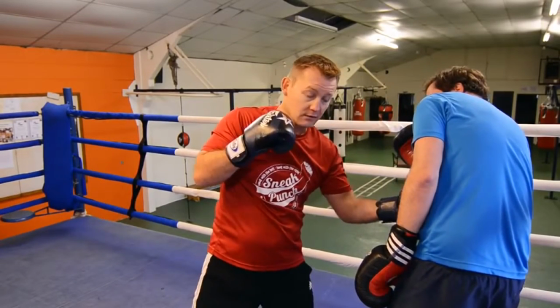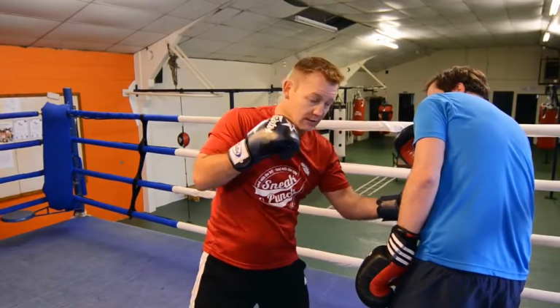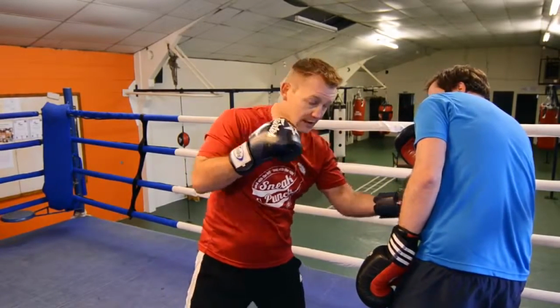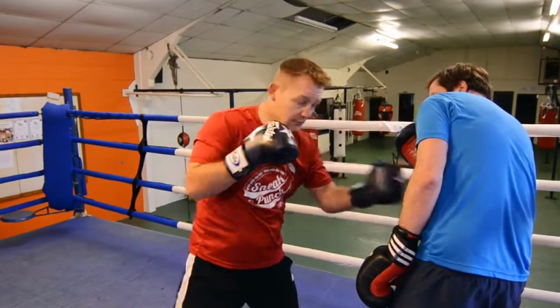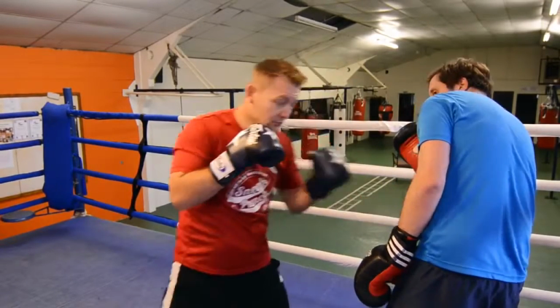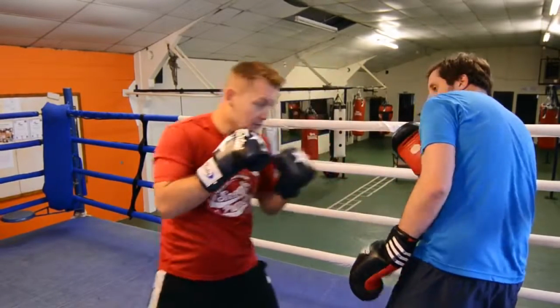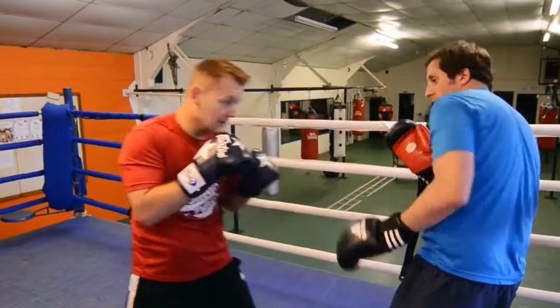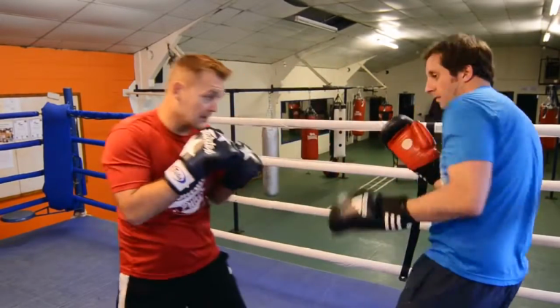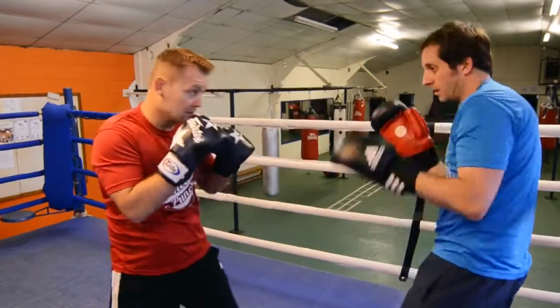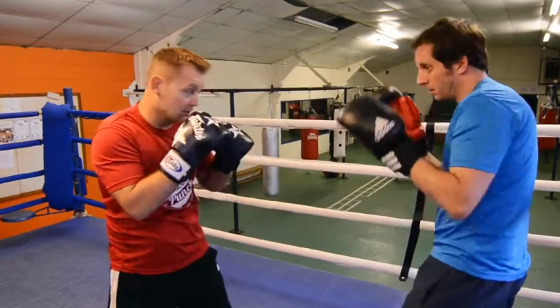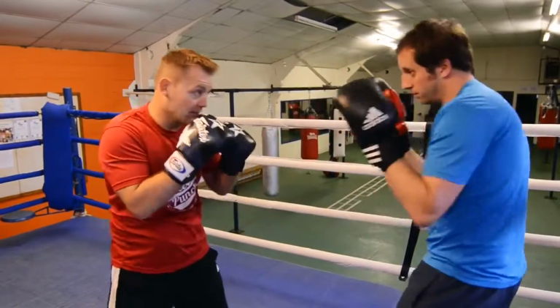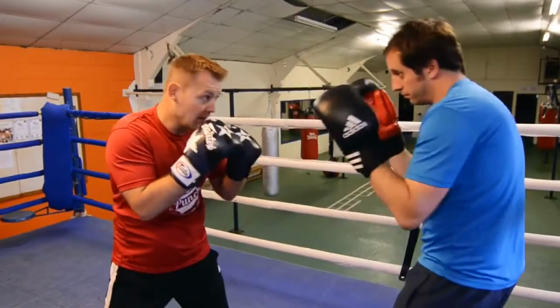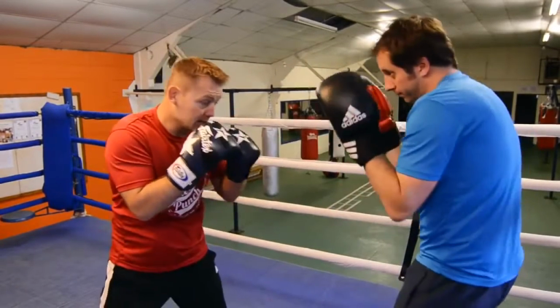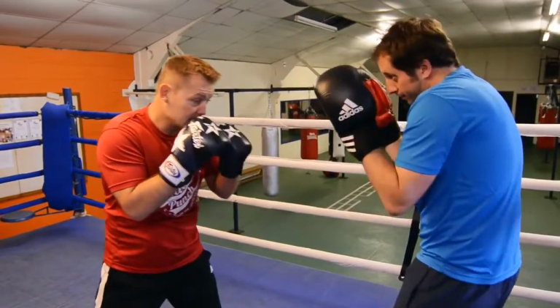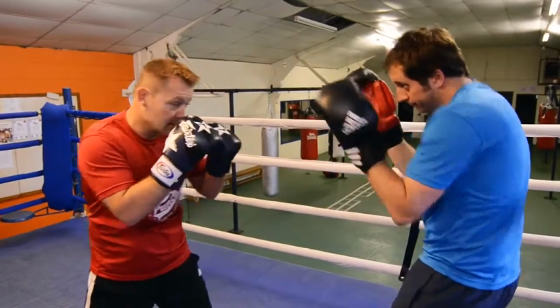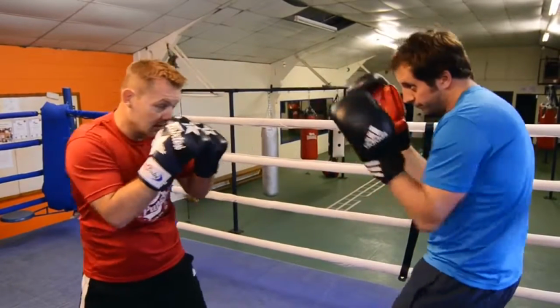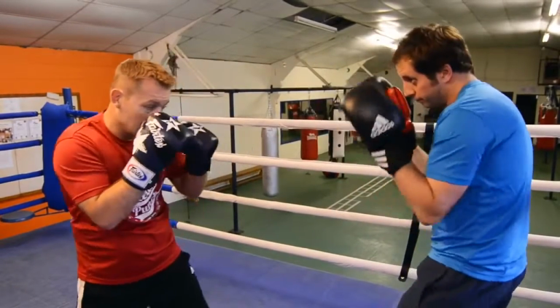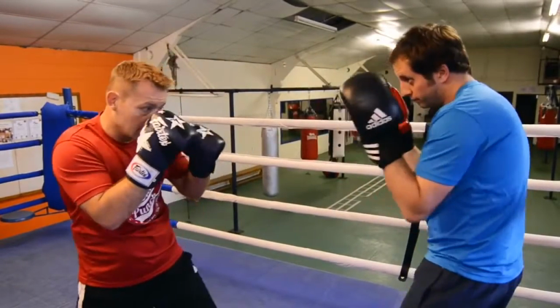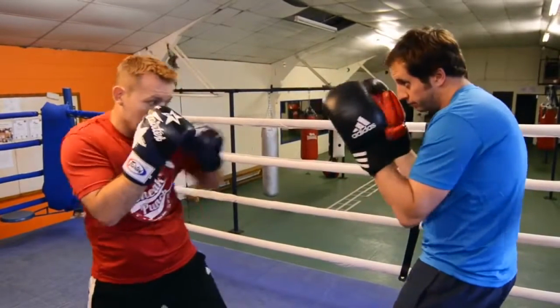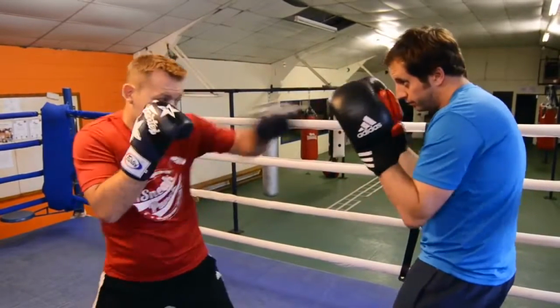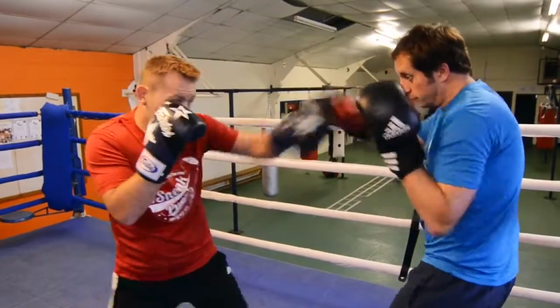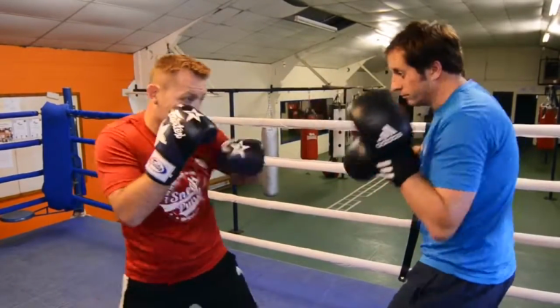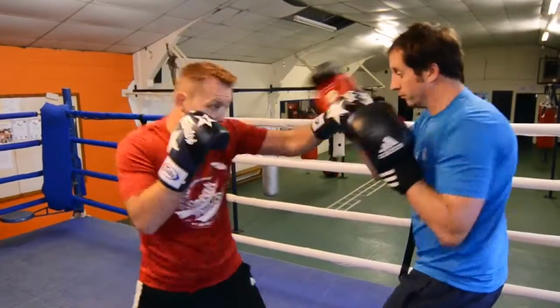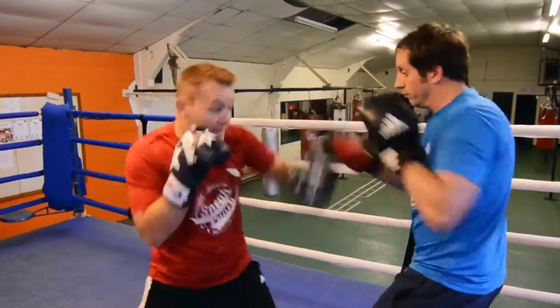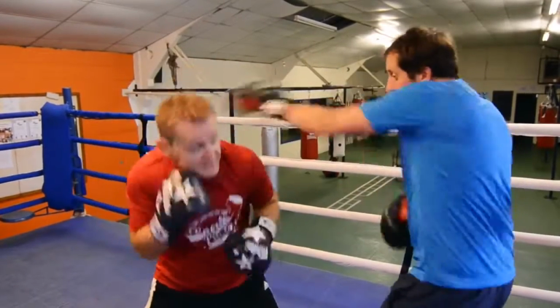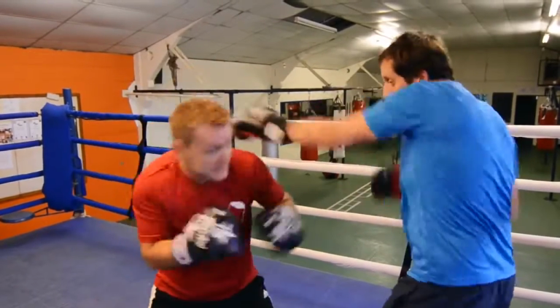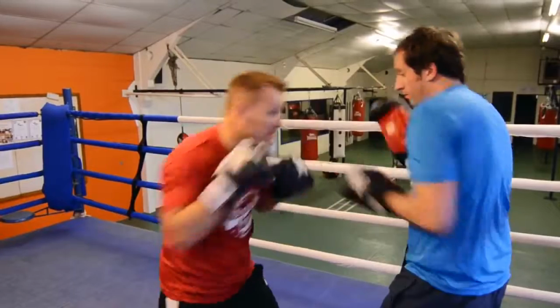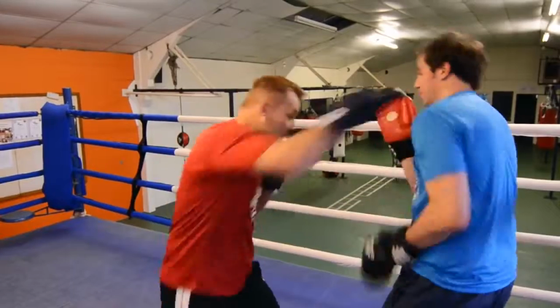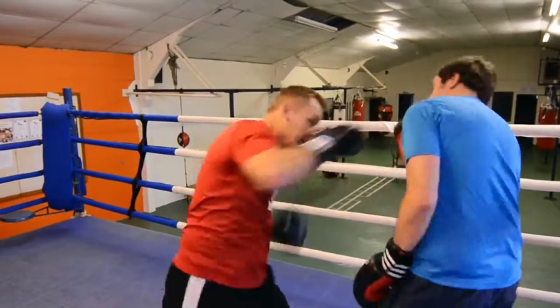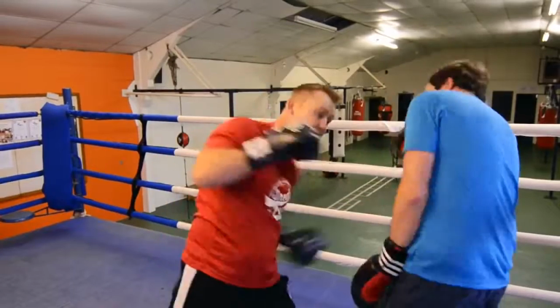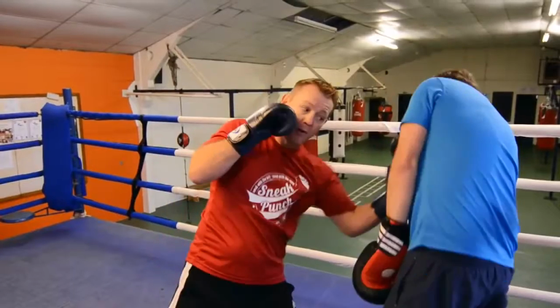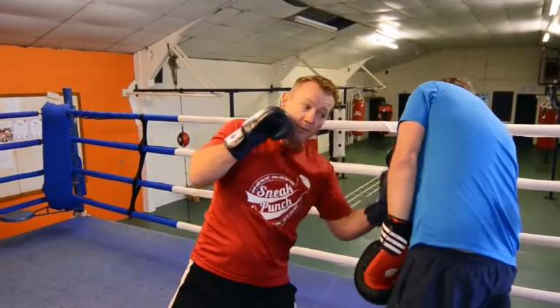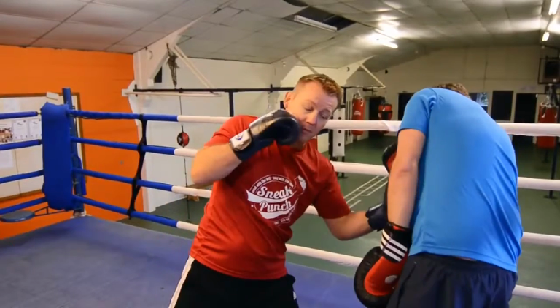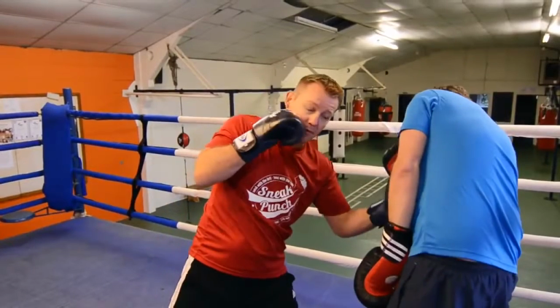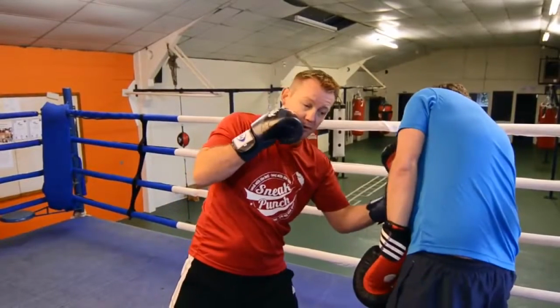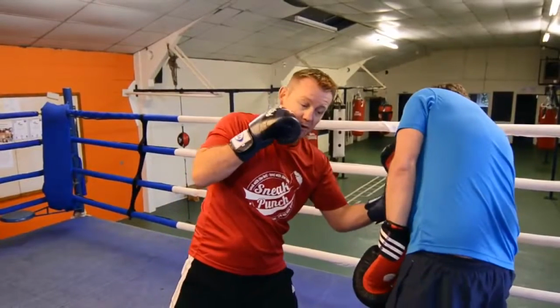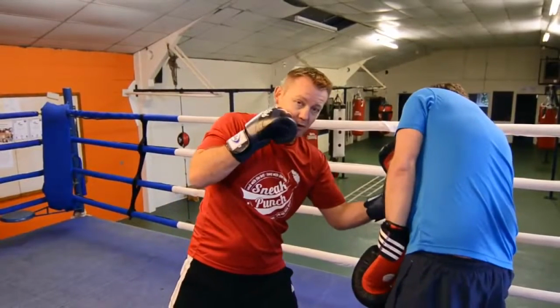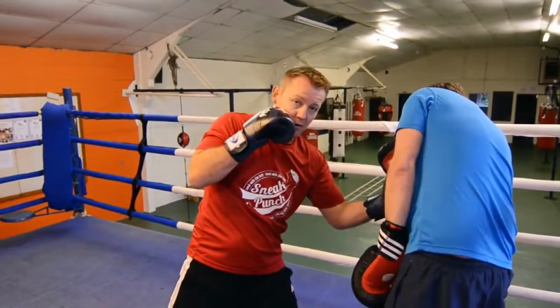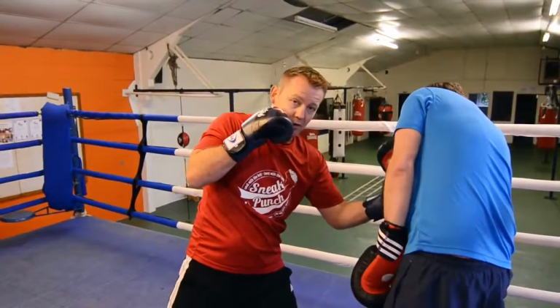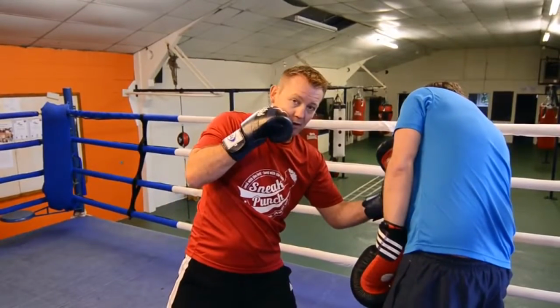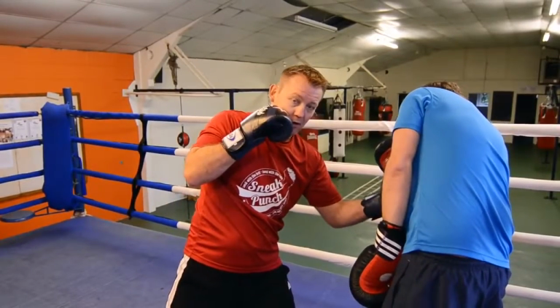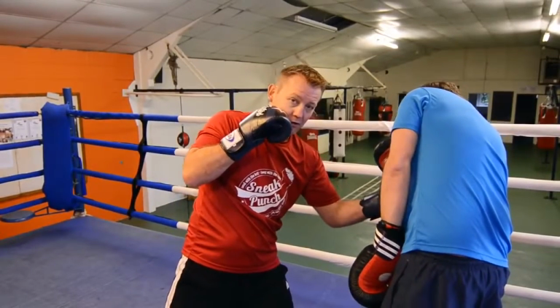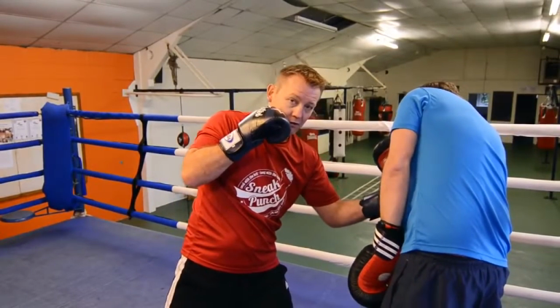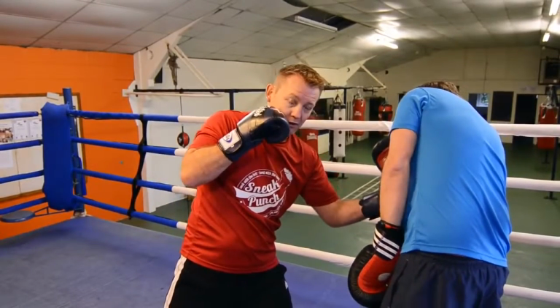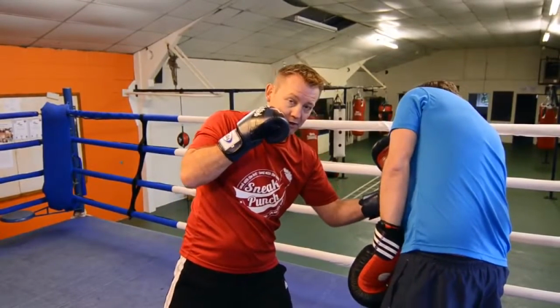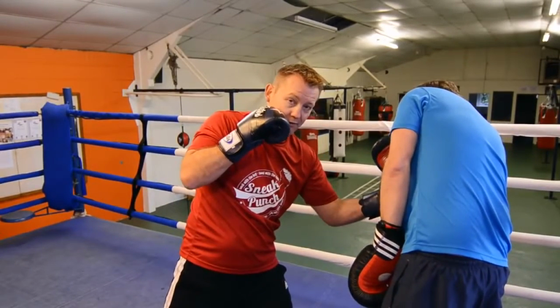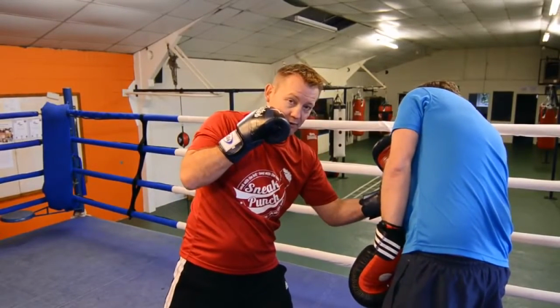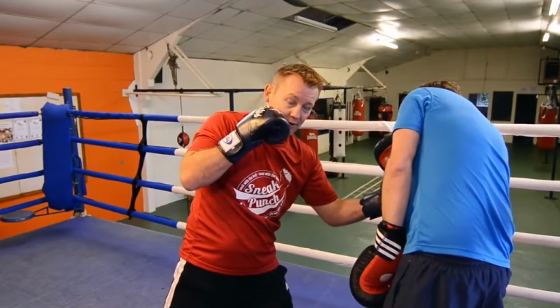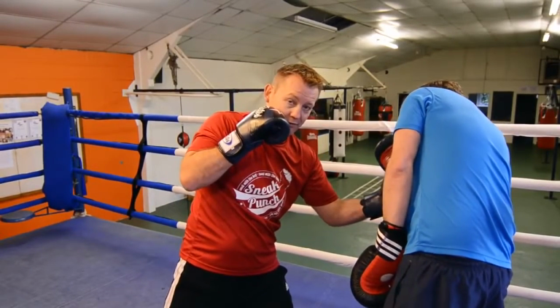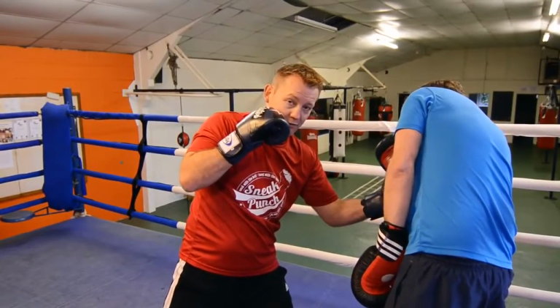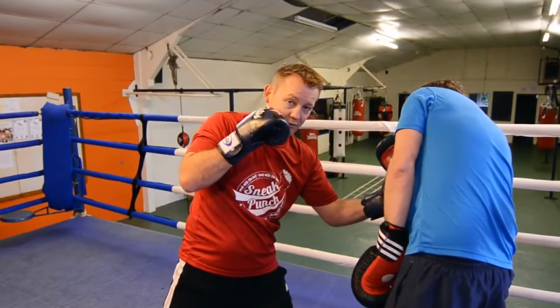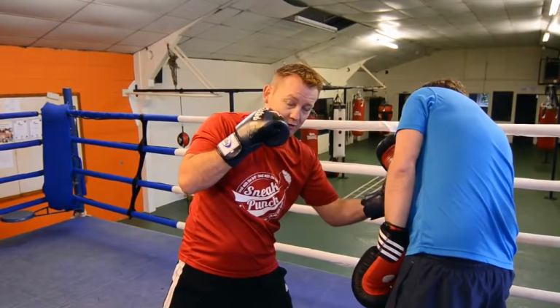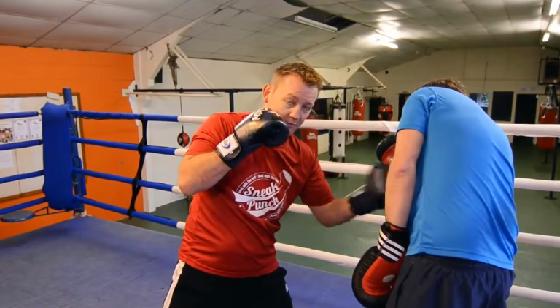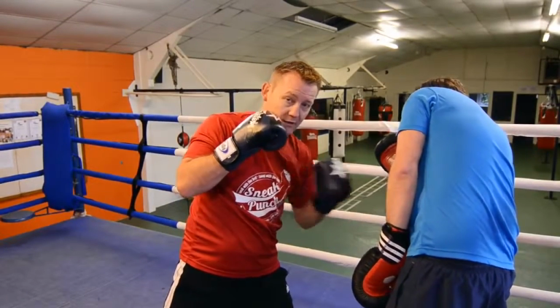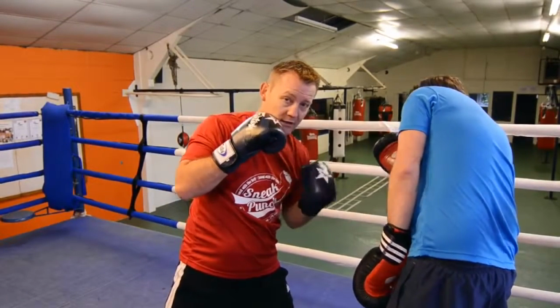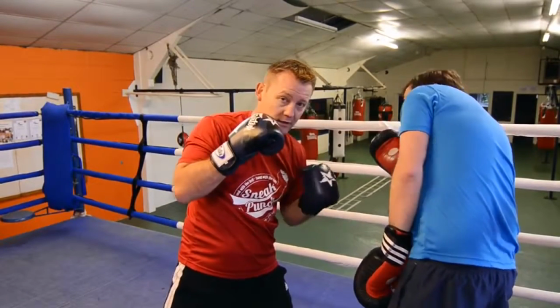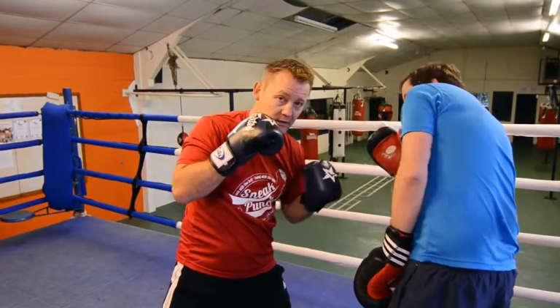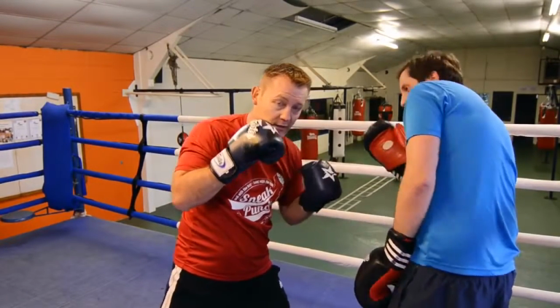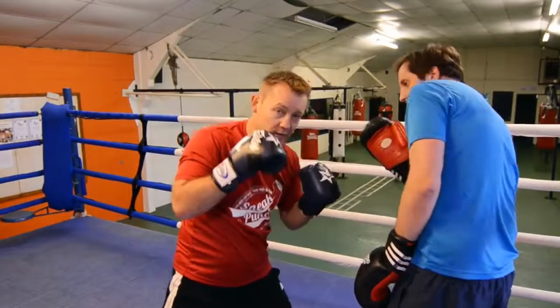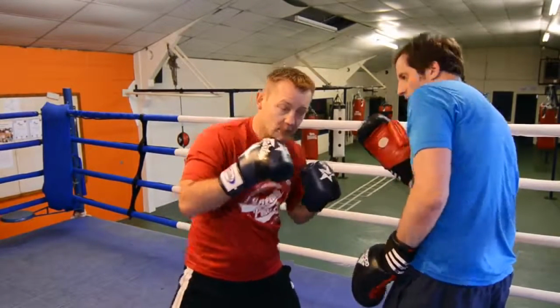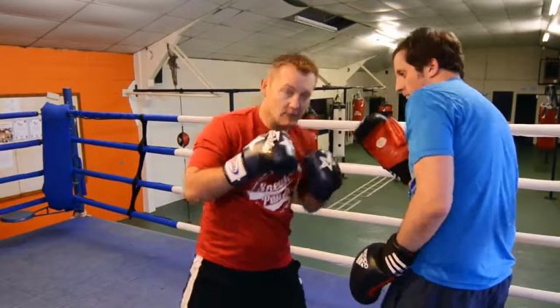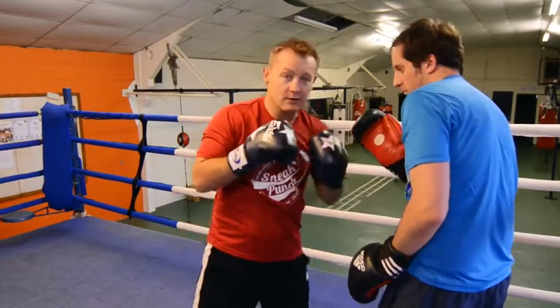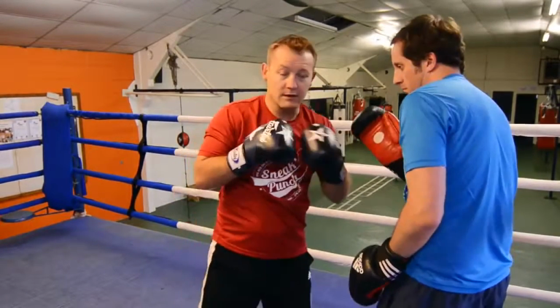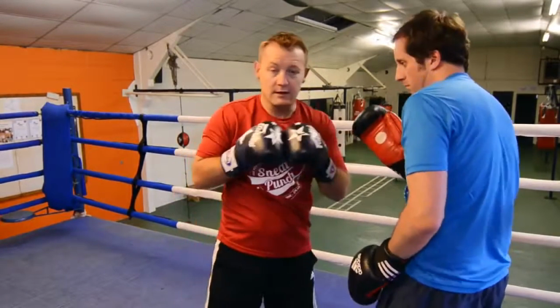We'll do that nice and fast: back, back, slip, hit, bump. And underneath the left hook to the body.